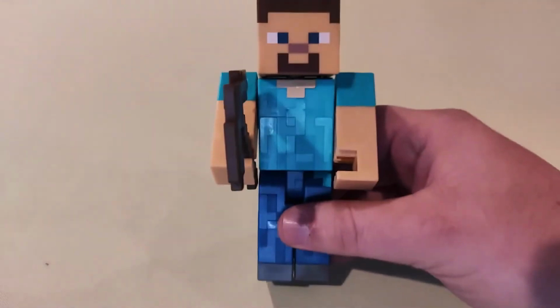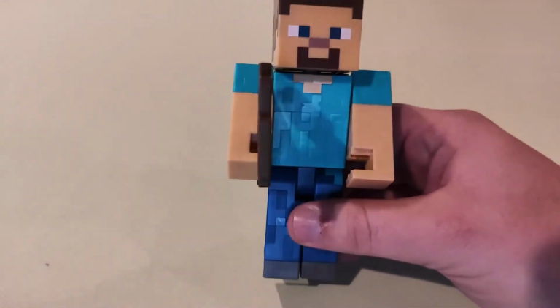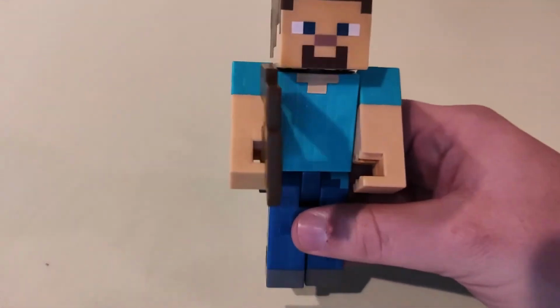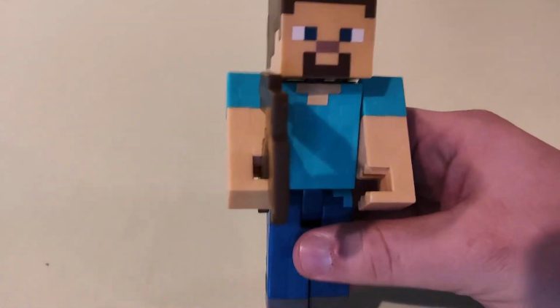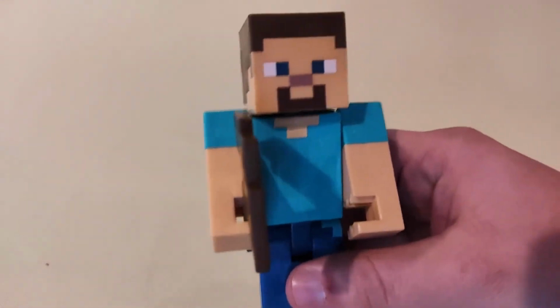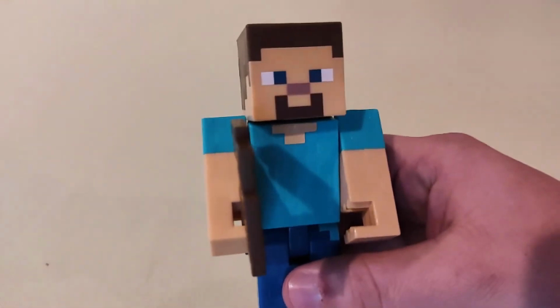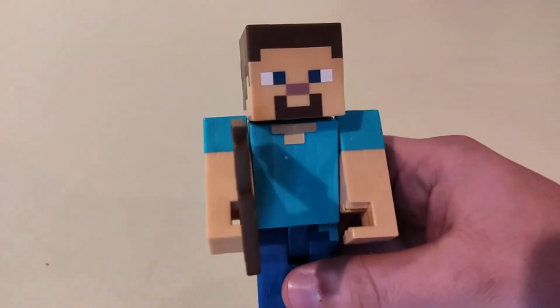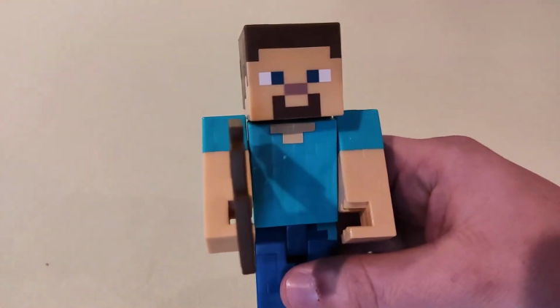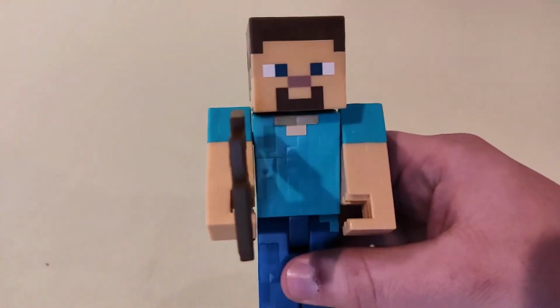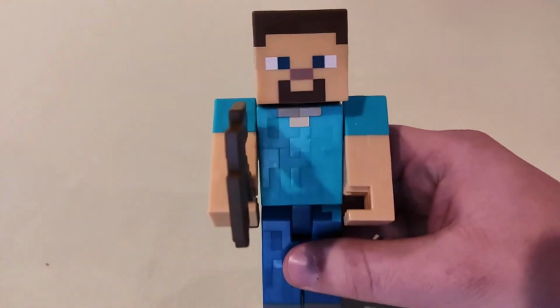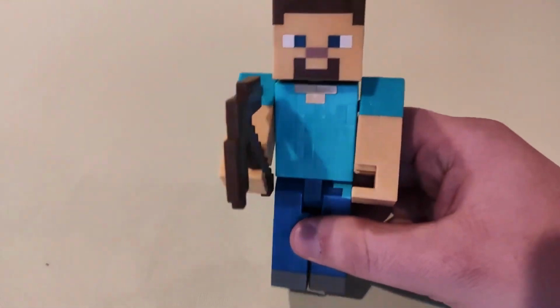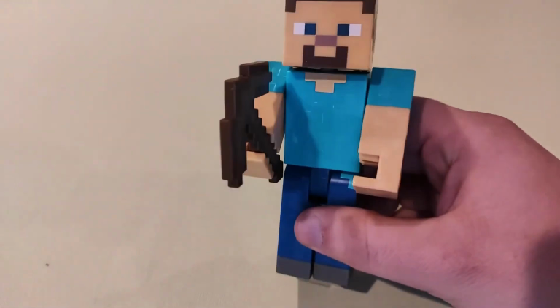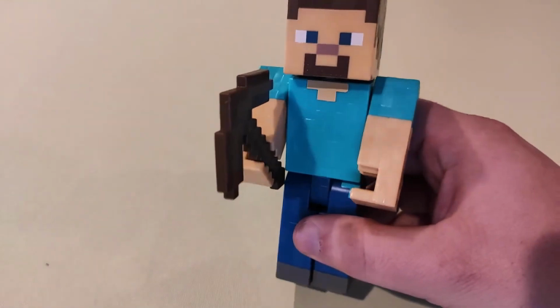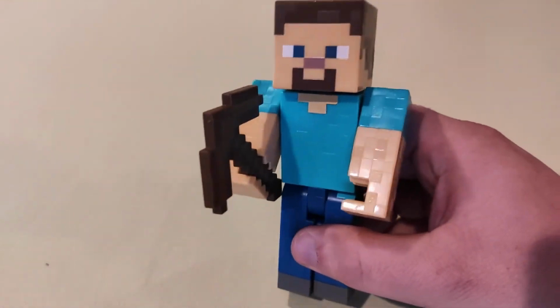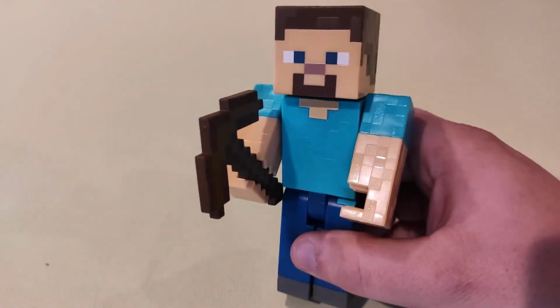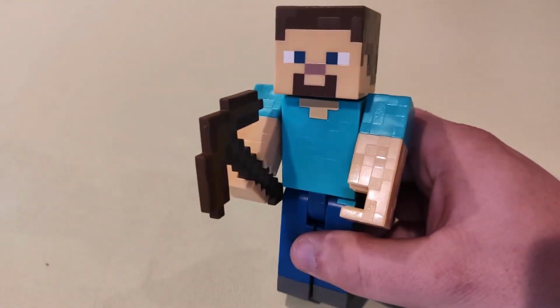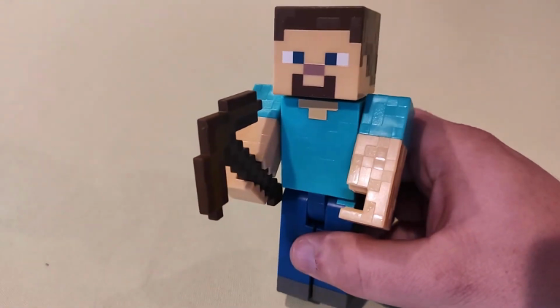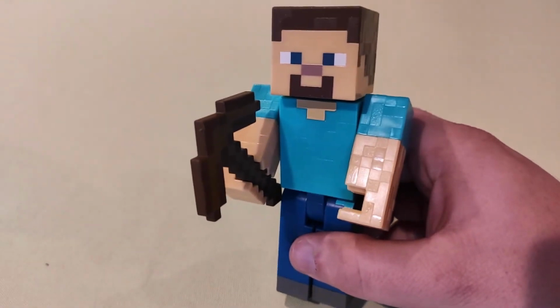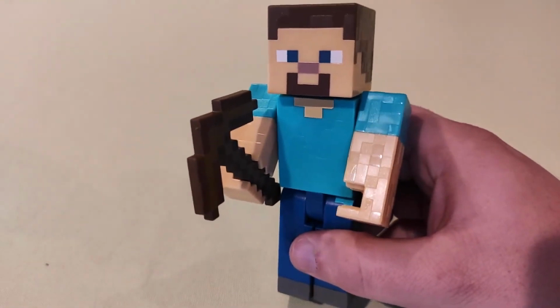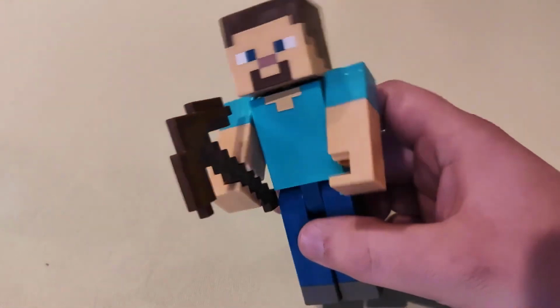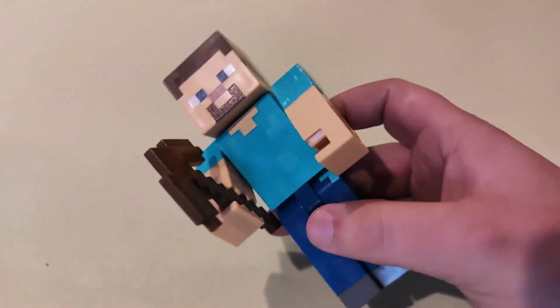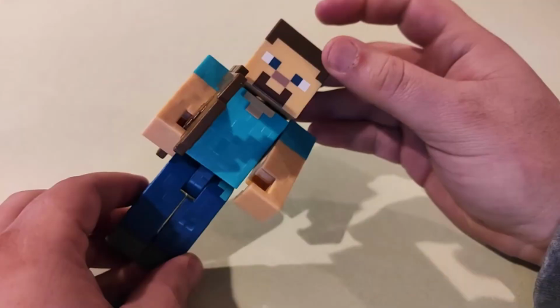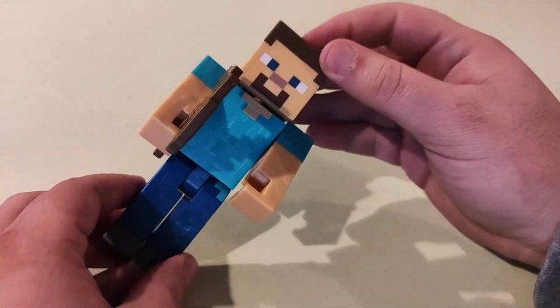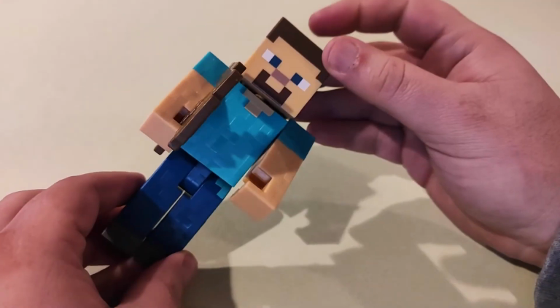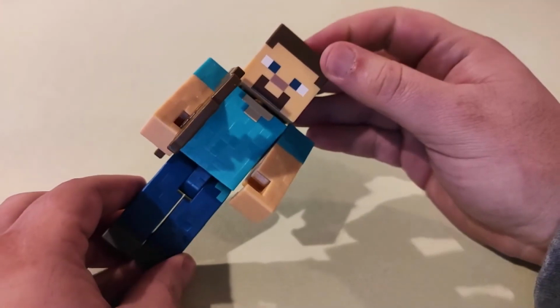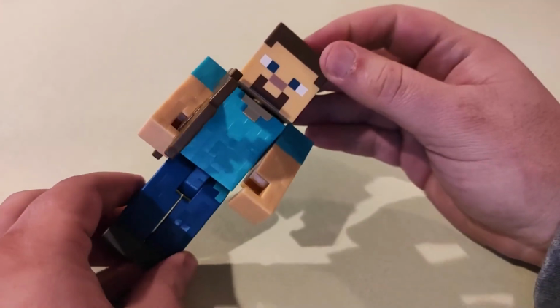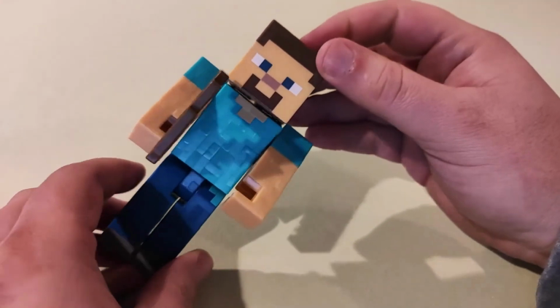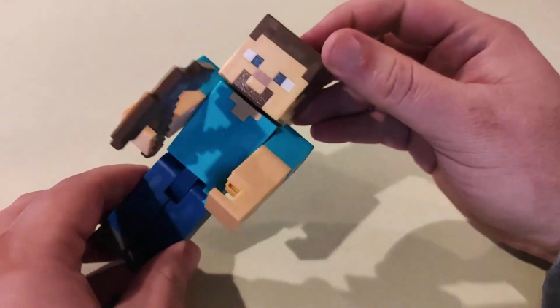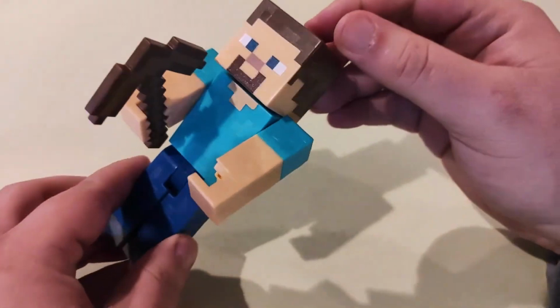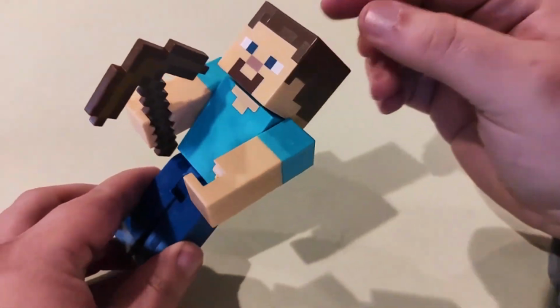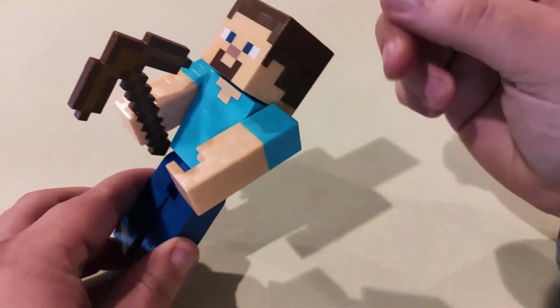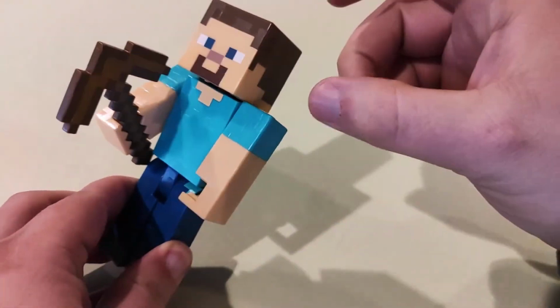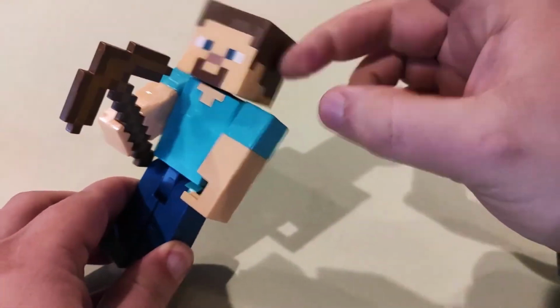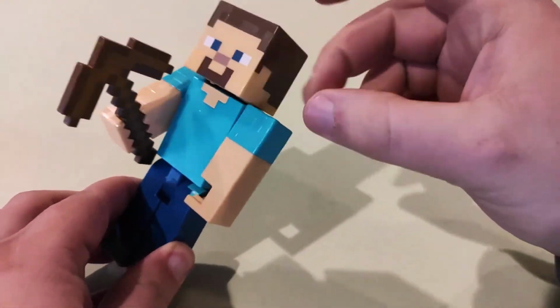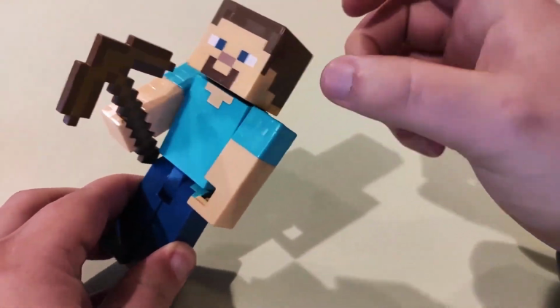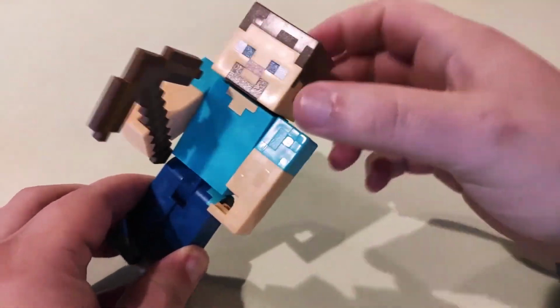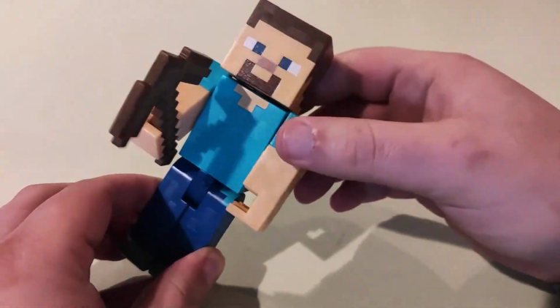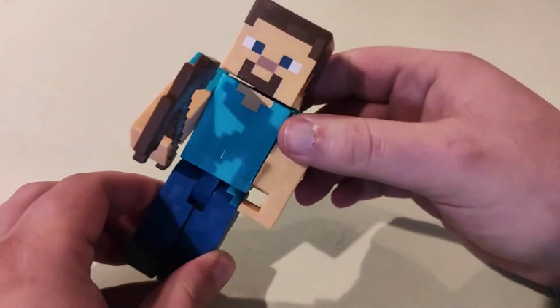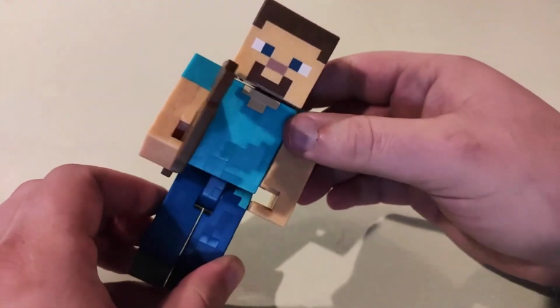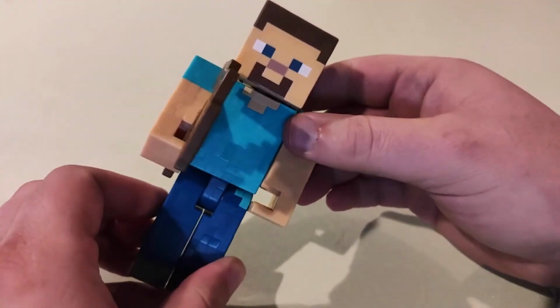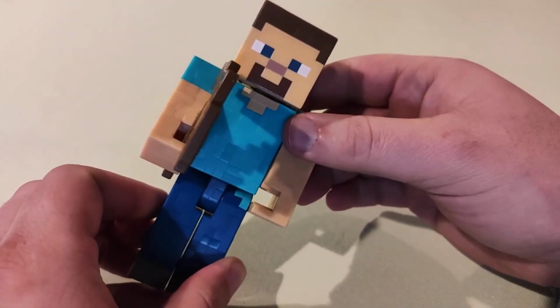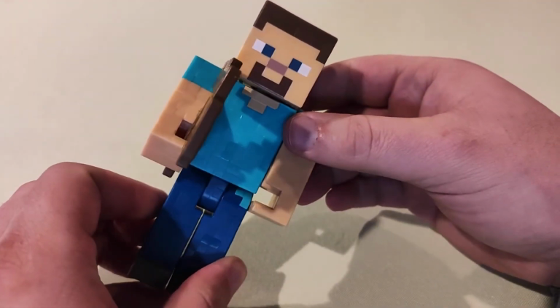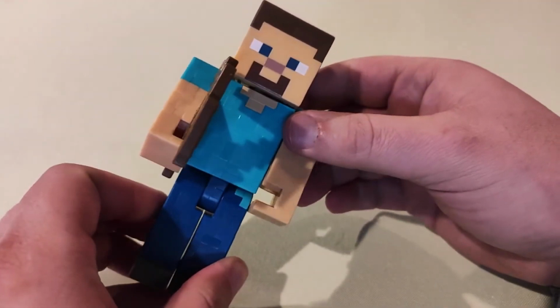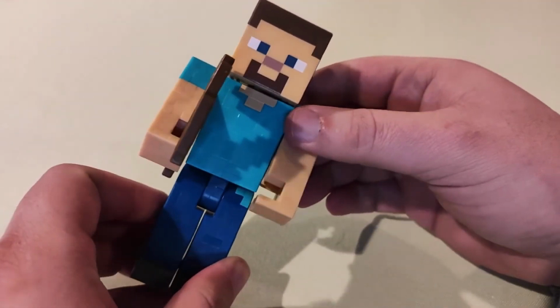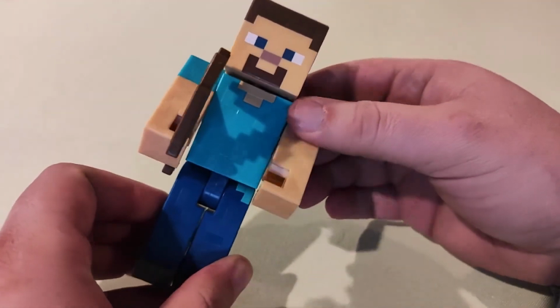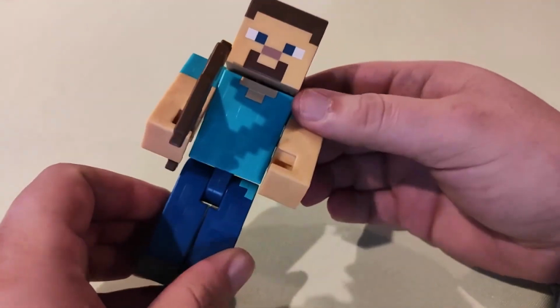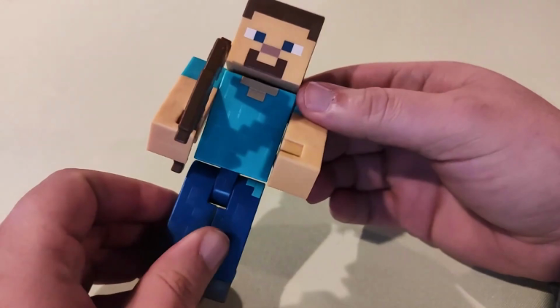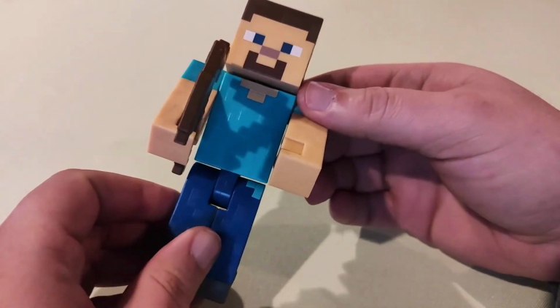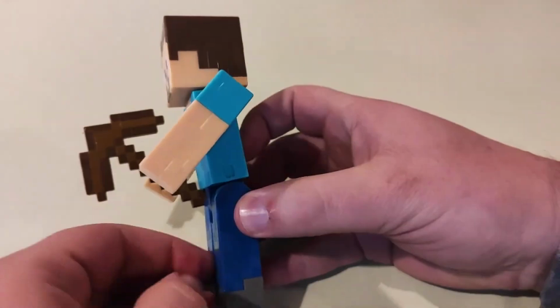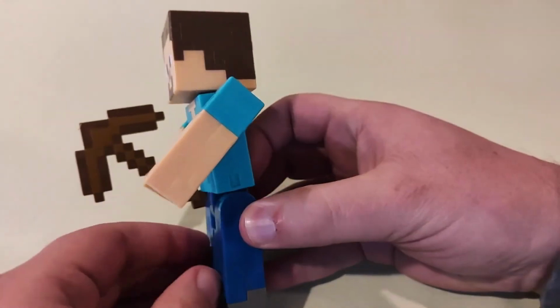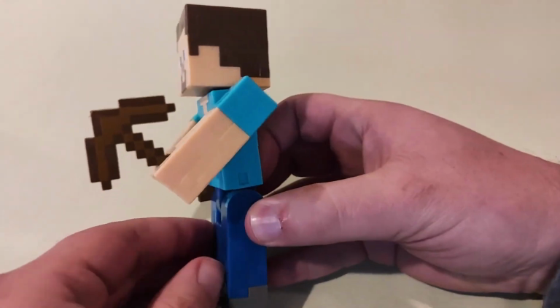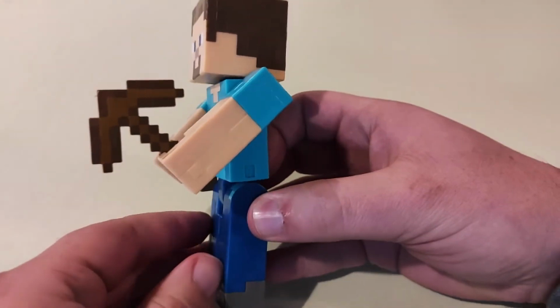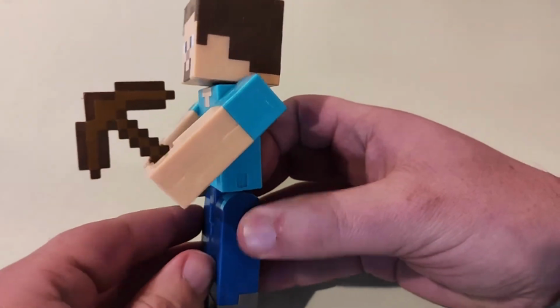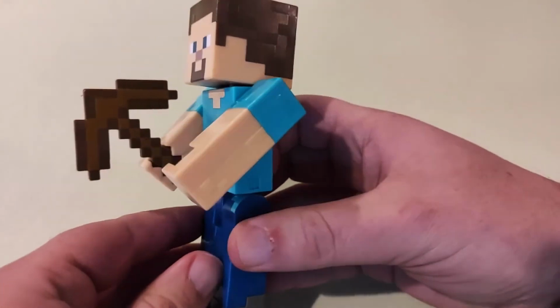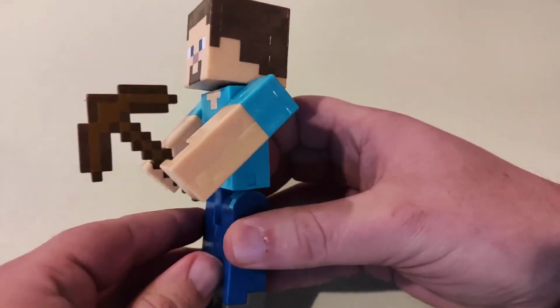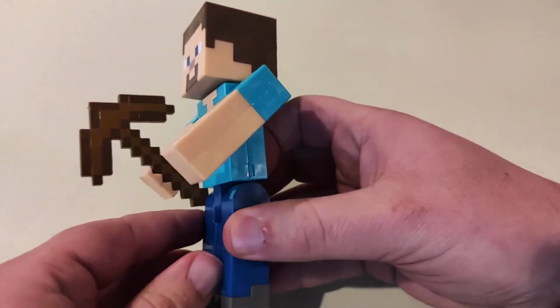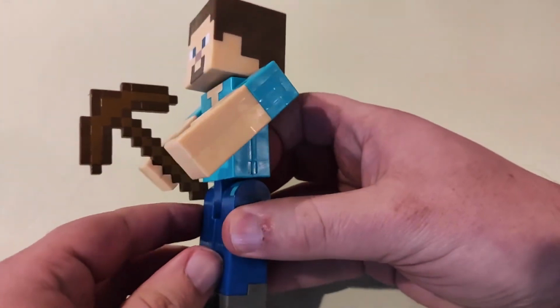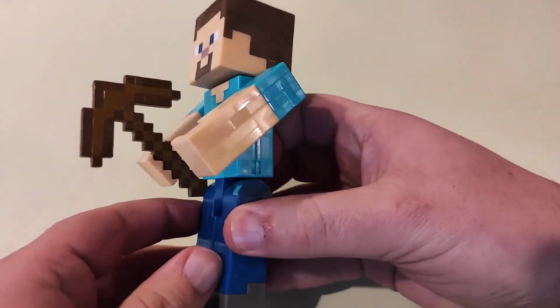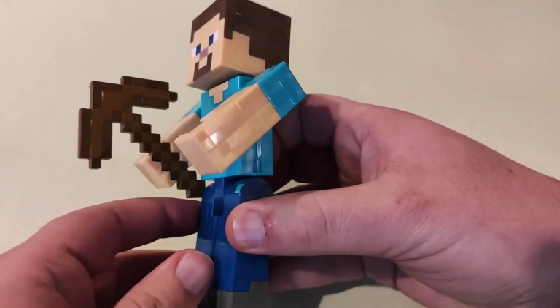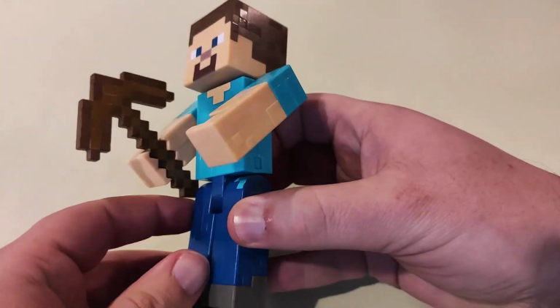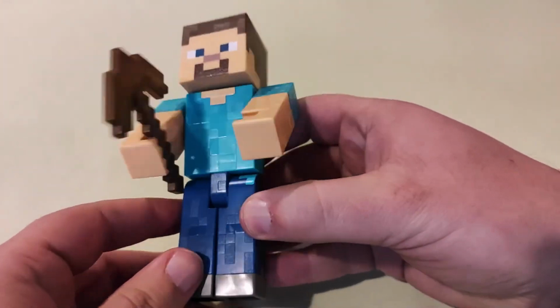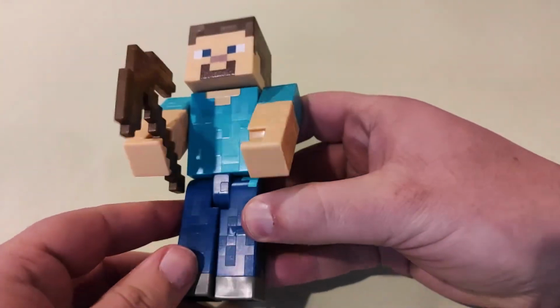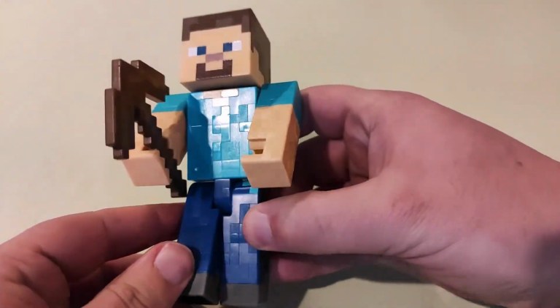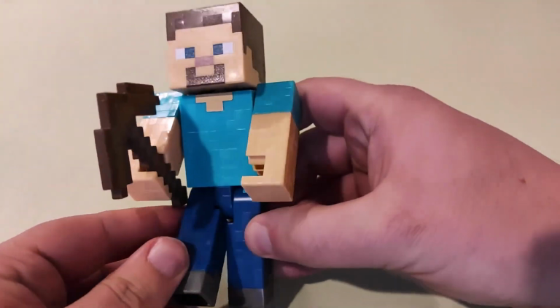So I have here a Minecraft Steve figurine. I think it's well made — it's made of a hard plastic. You can put him in a variety of positions.